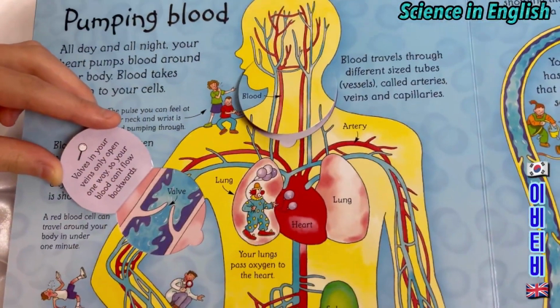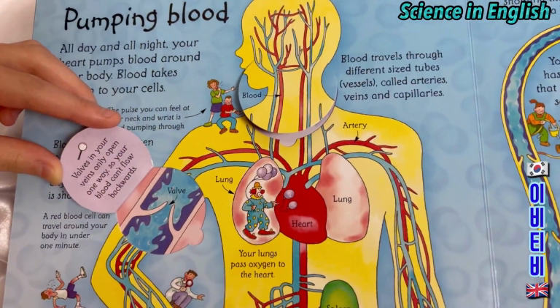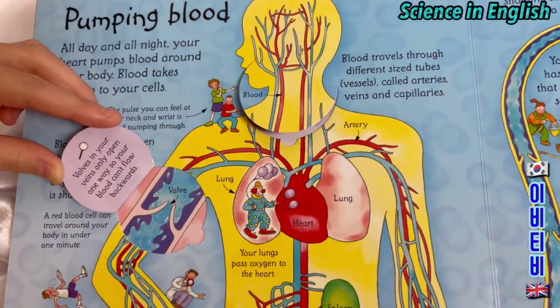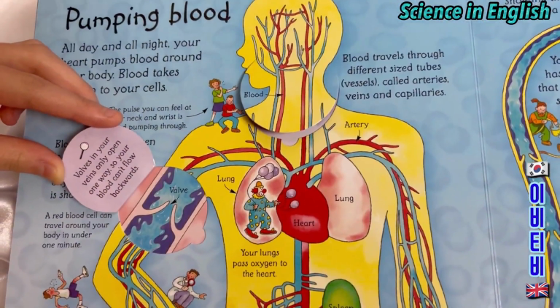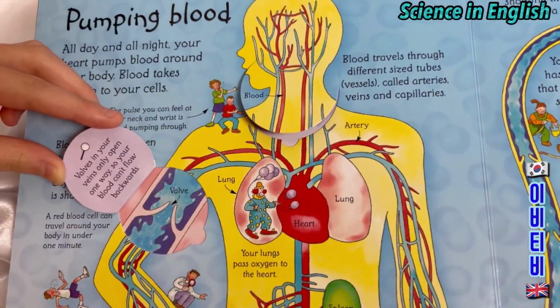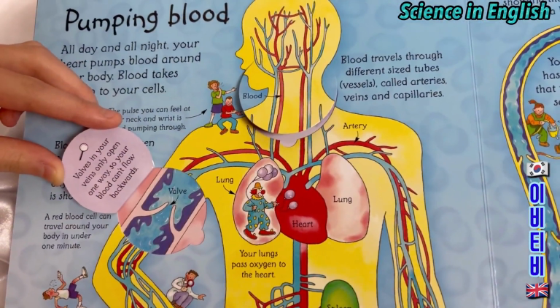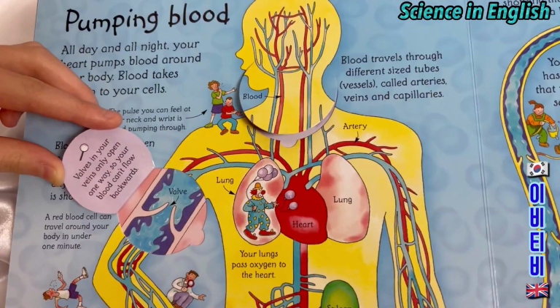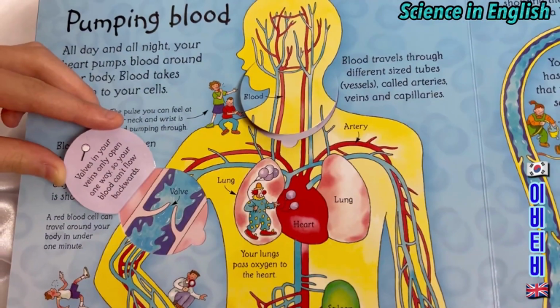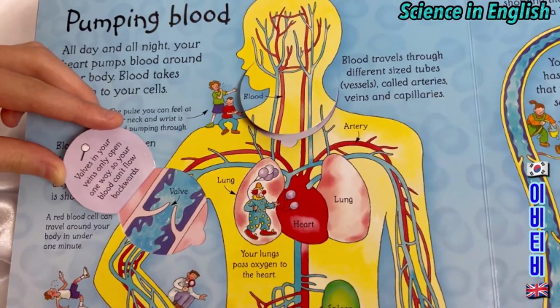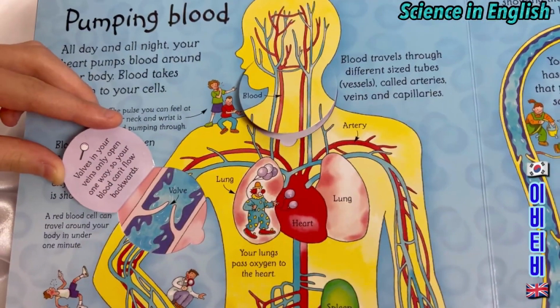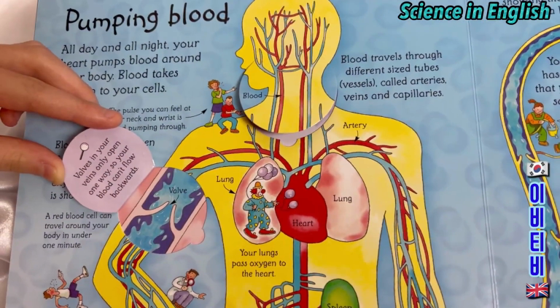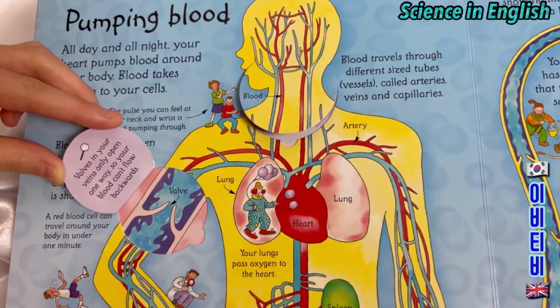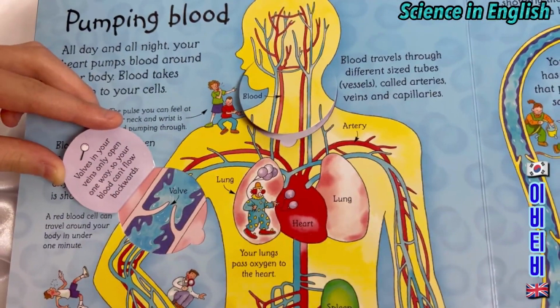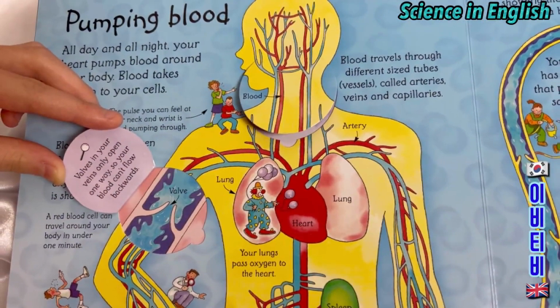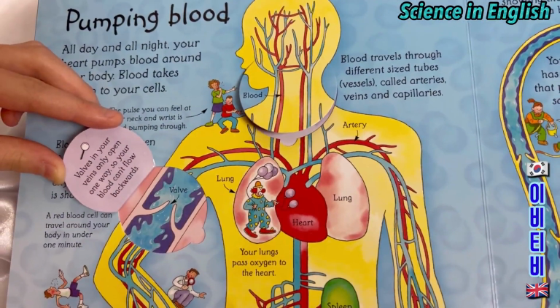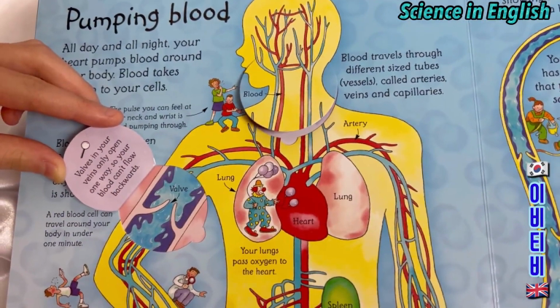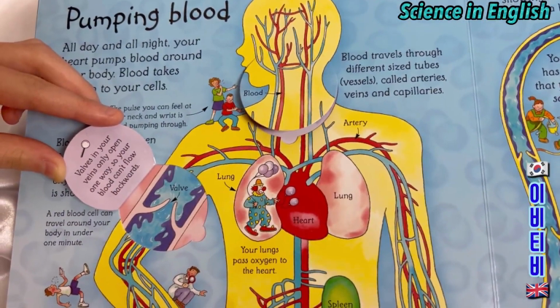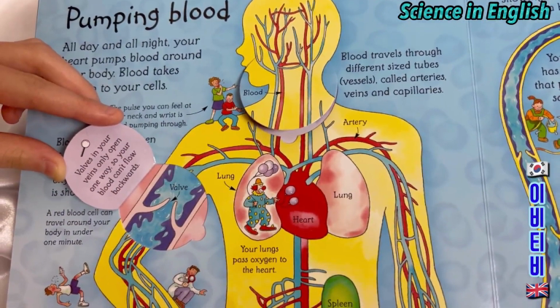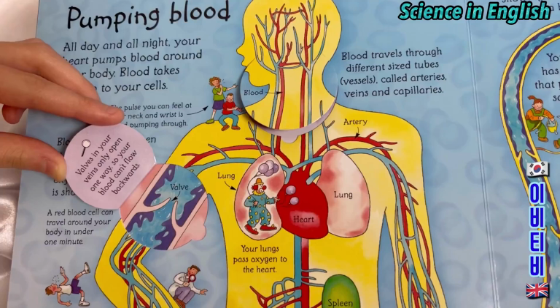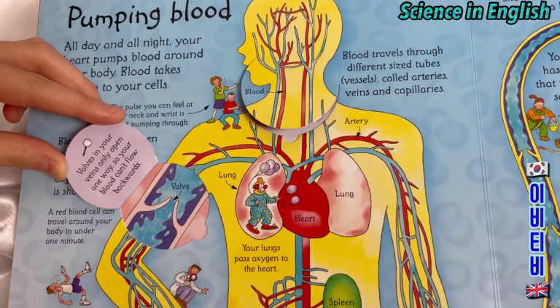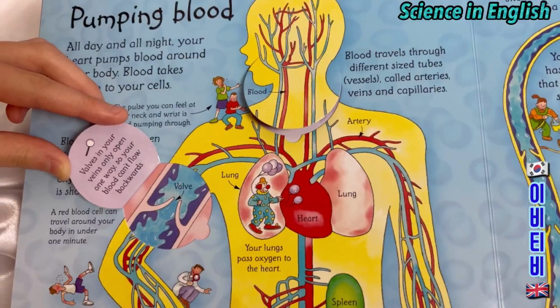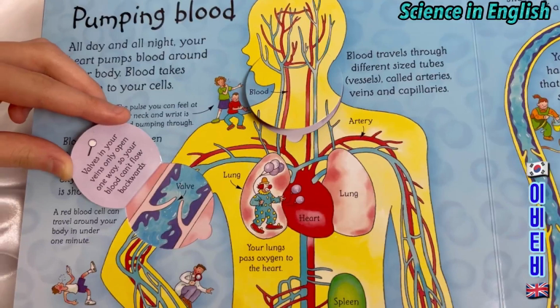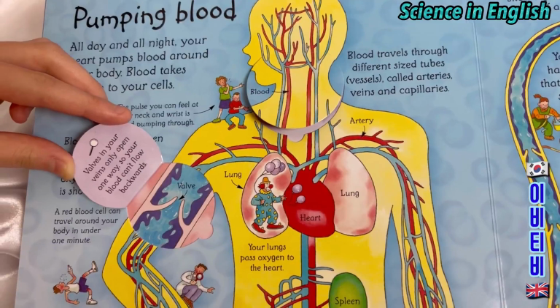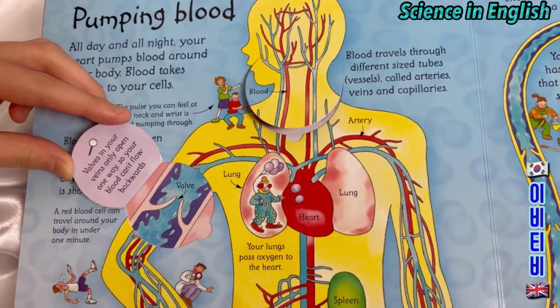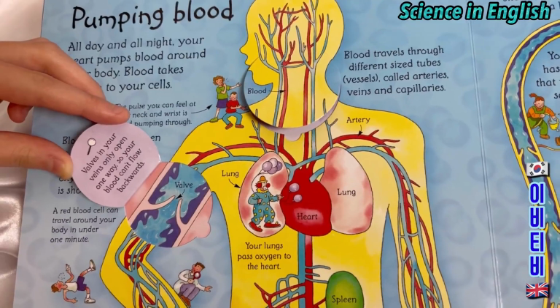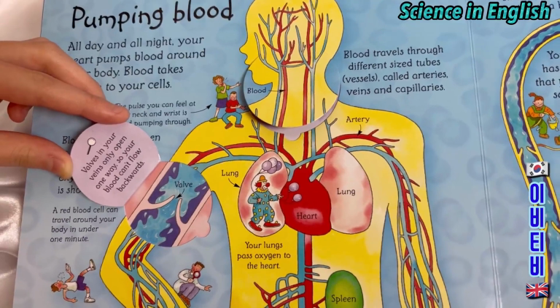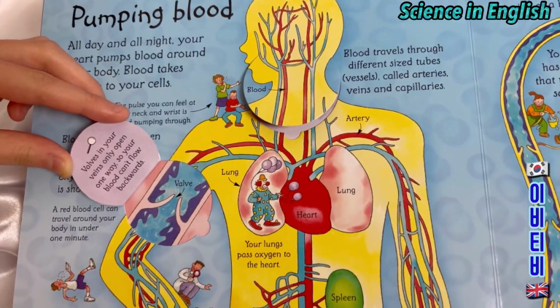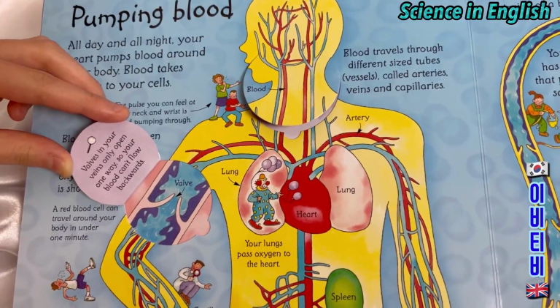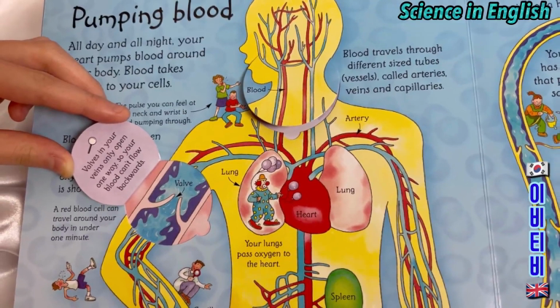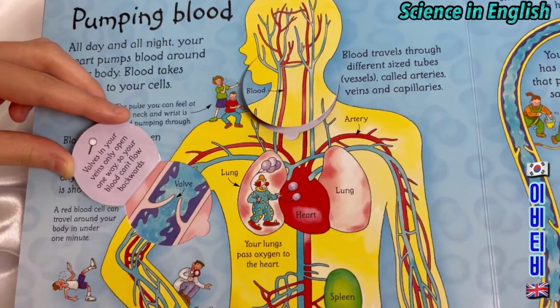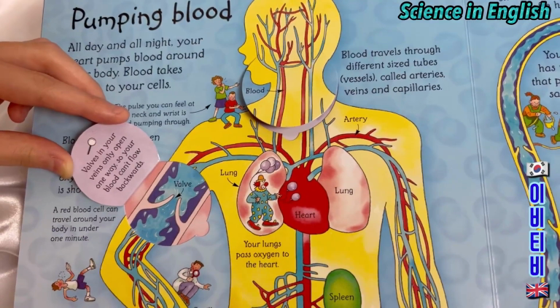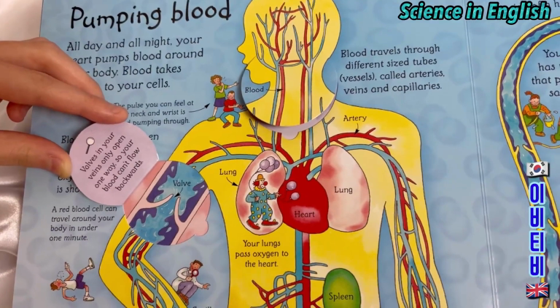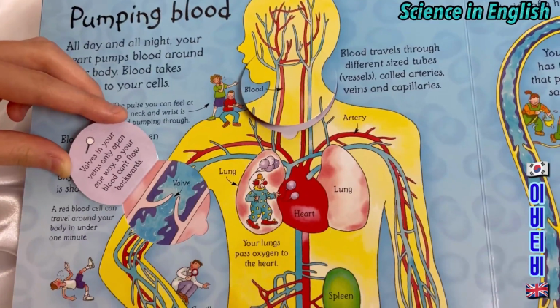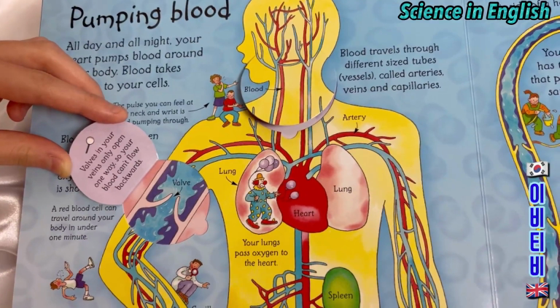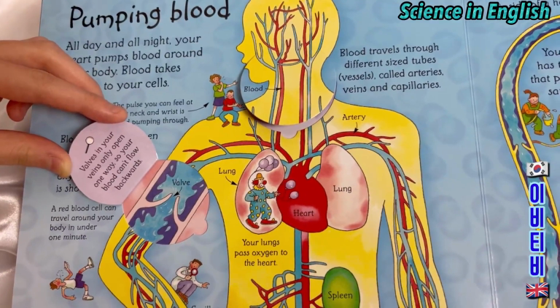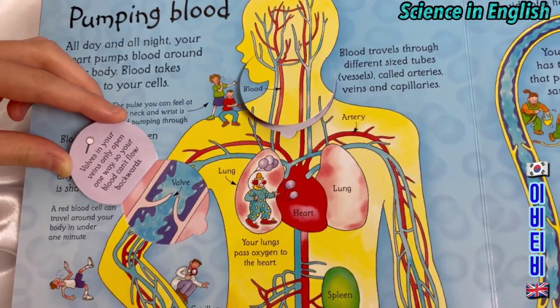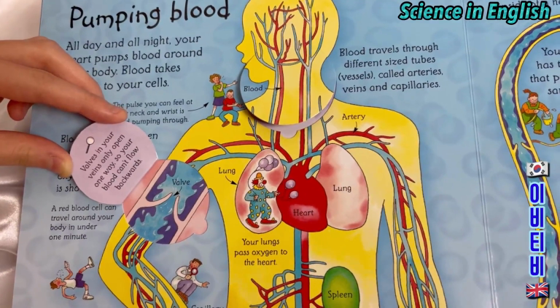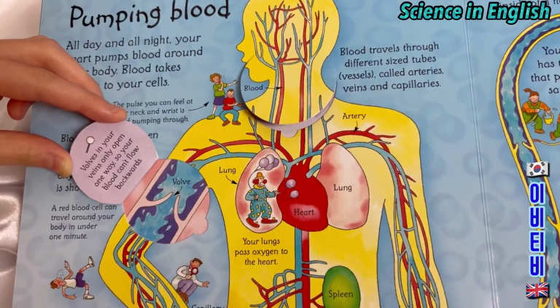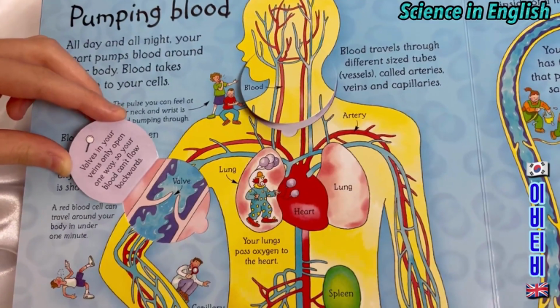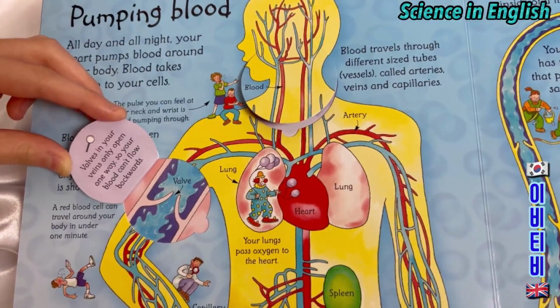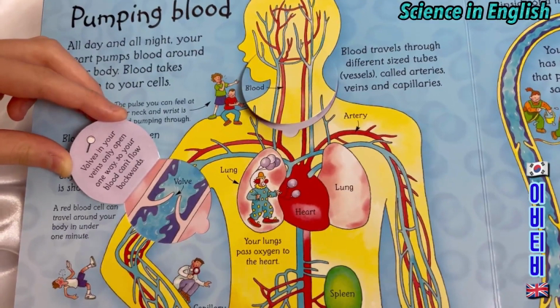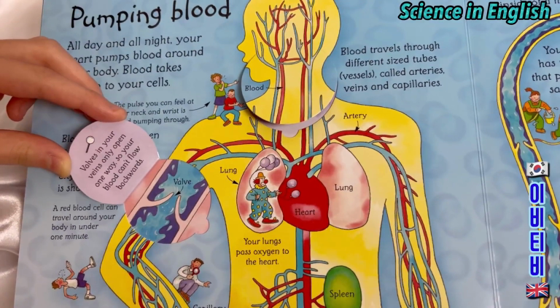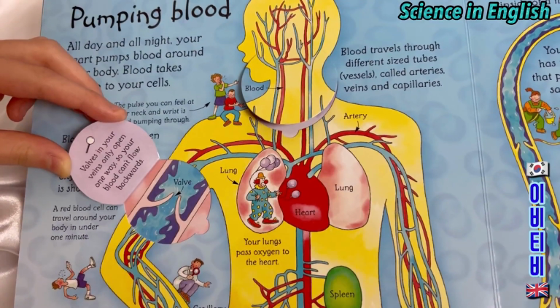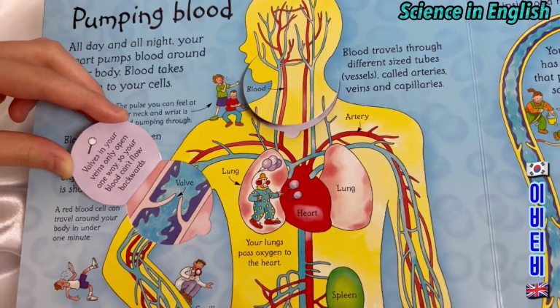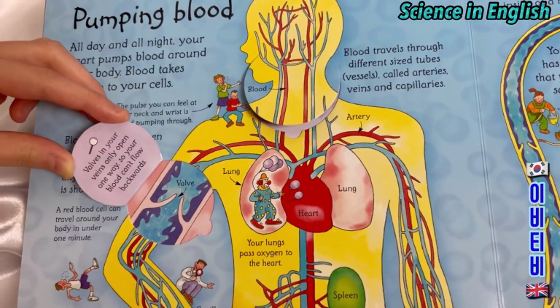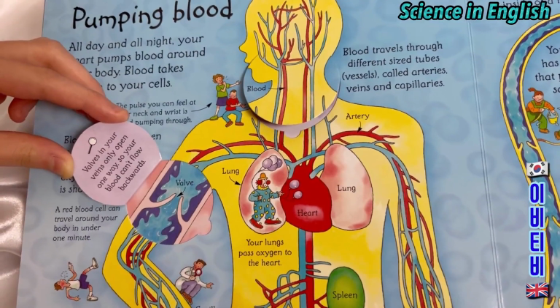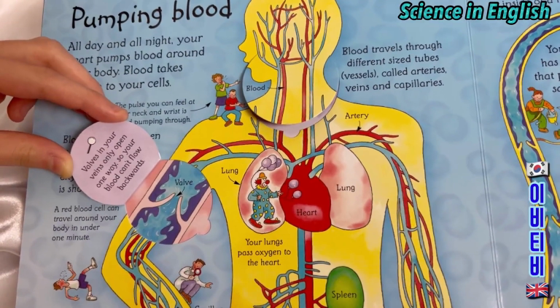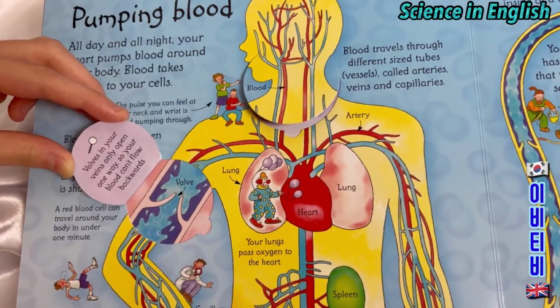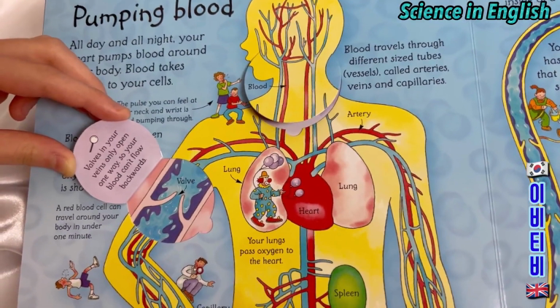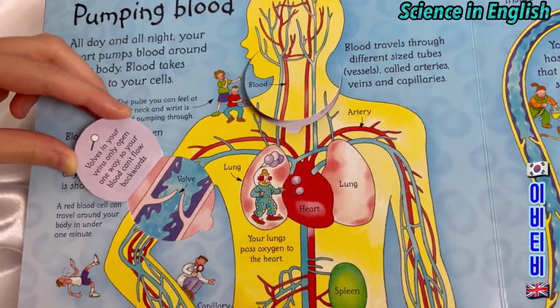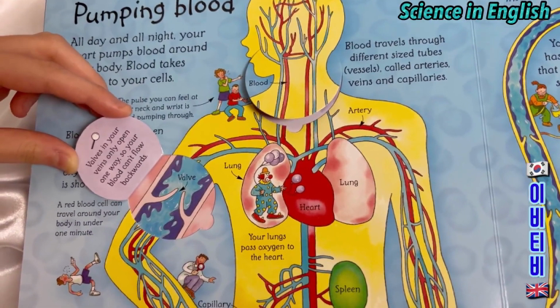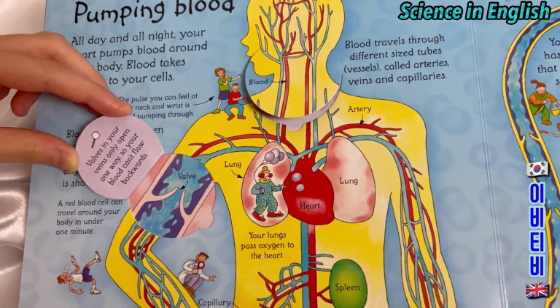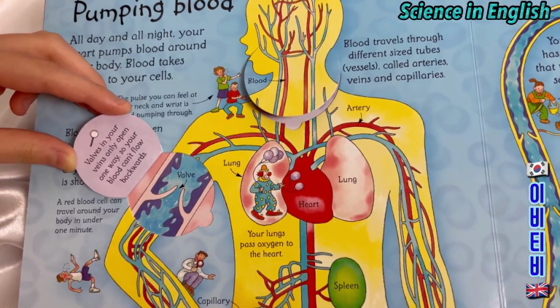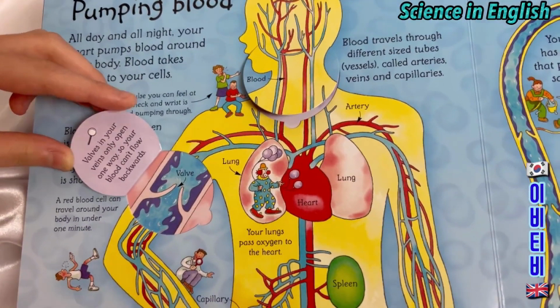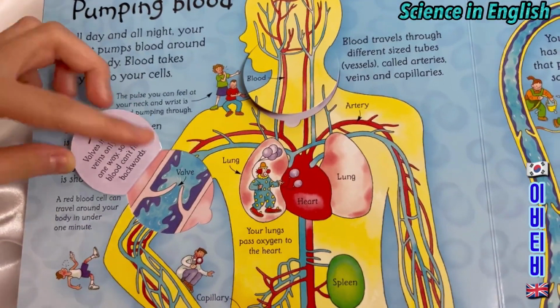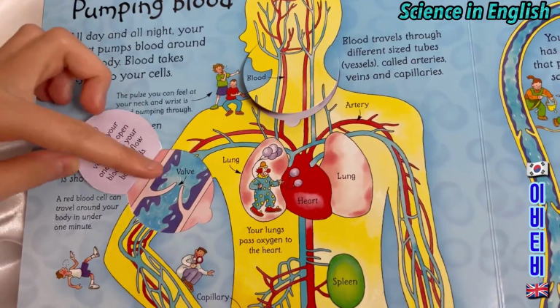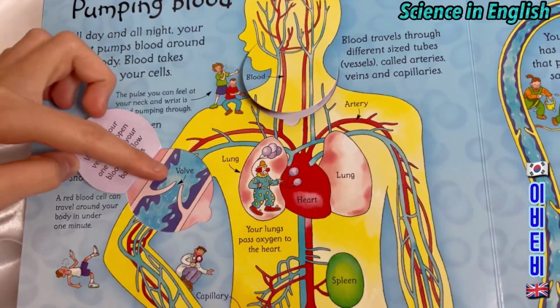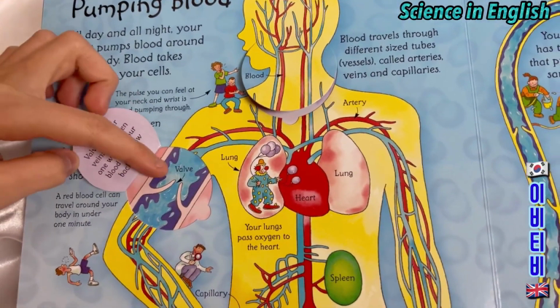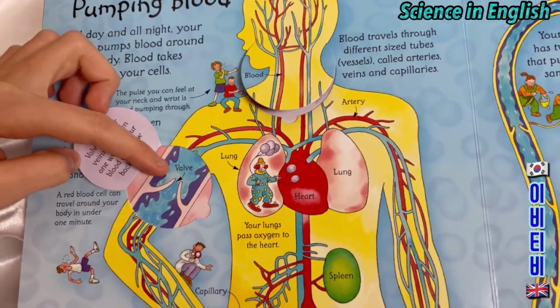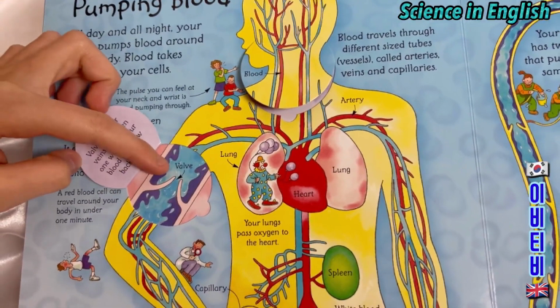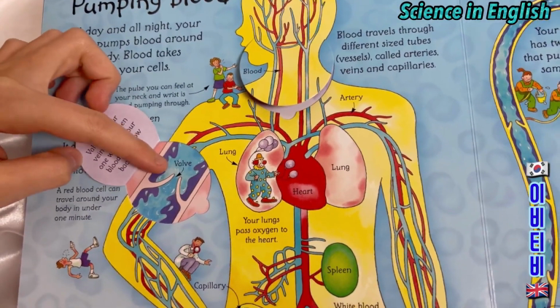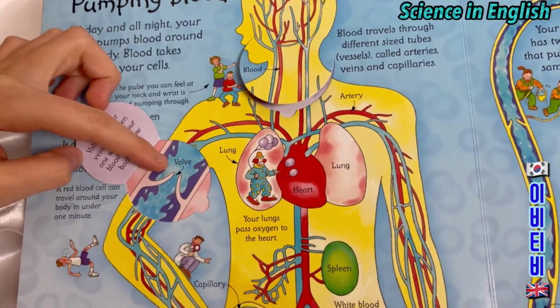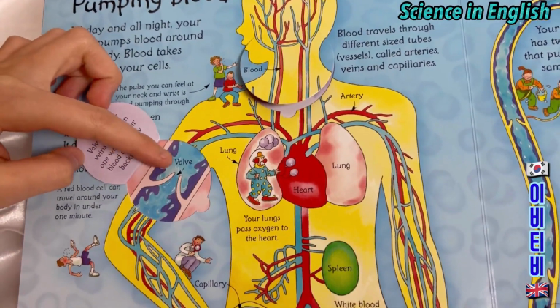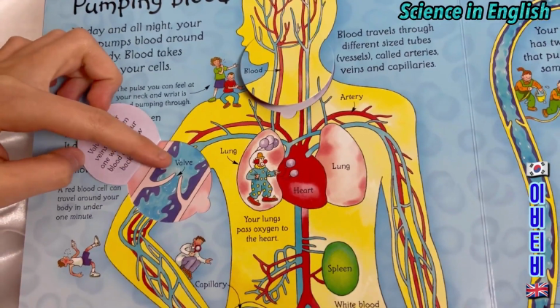Valves in your veins only open one way, so your blood can't flow backwards. This is a valve.